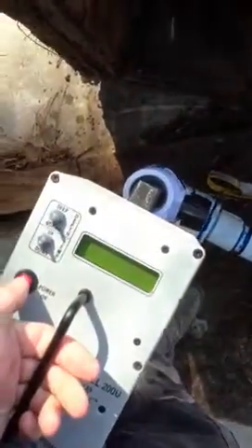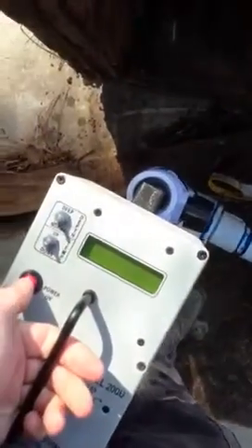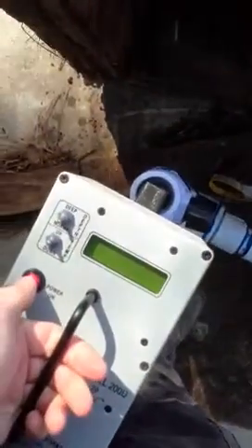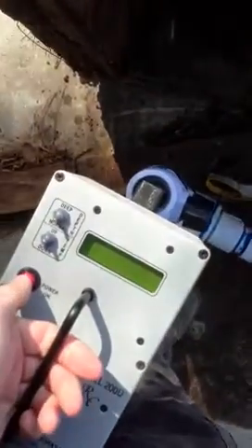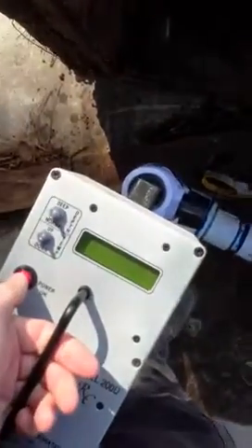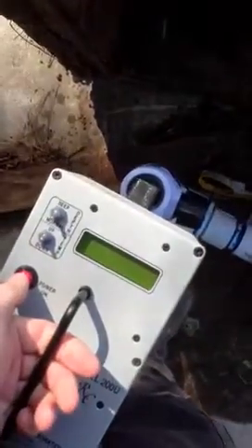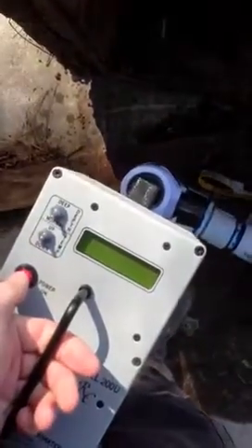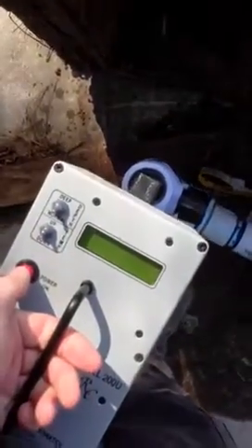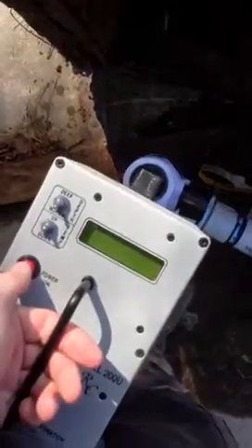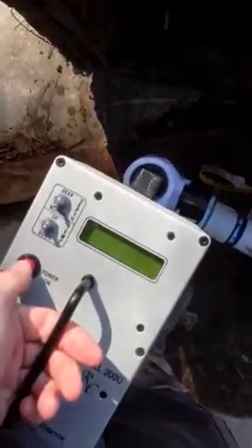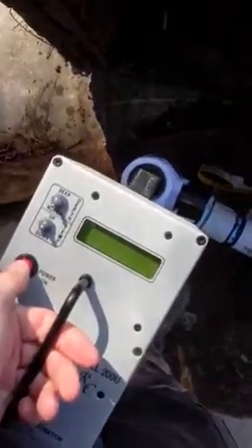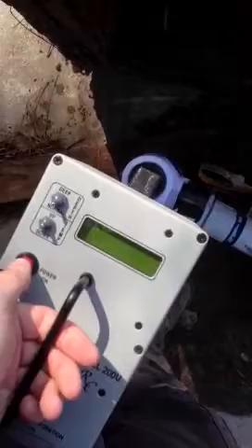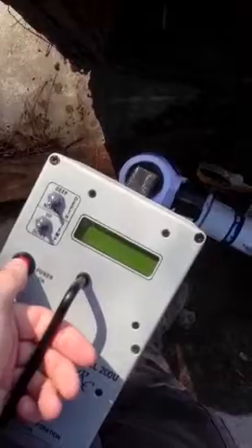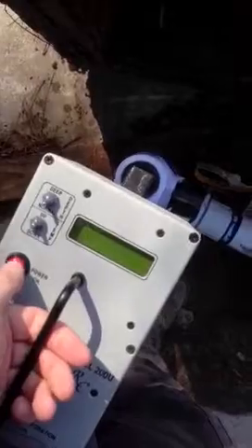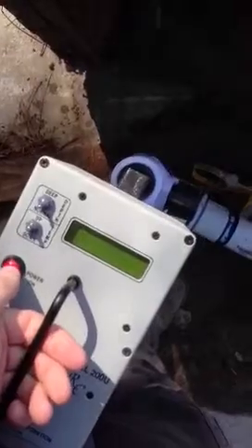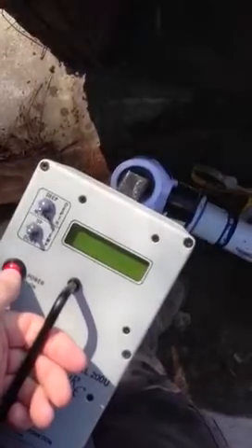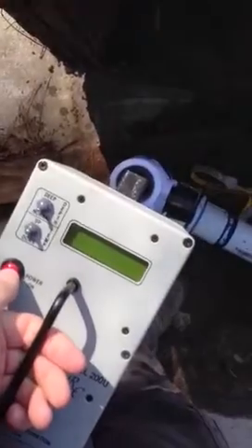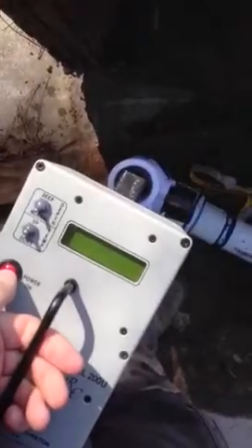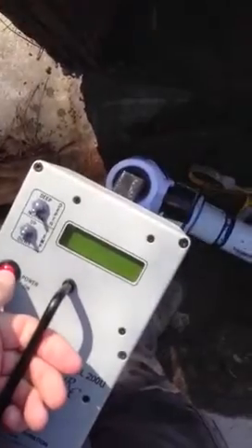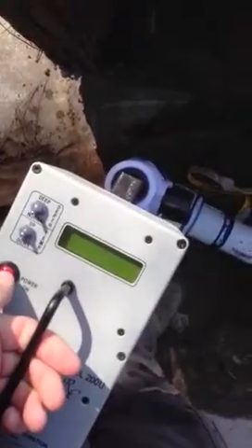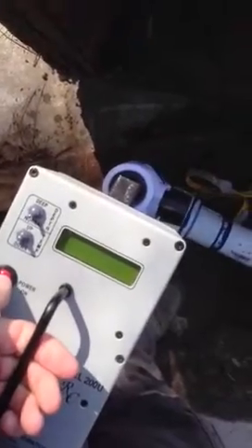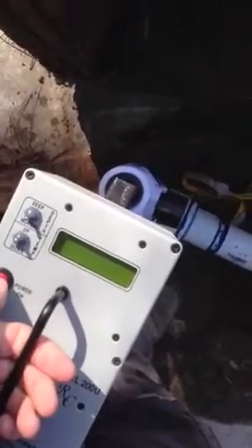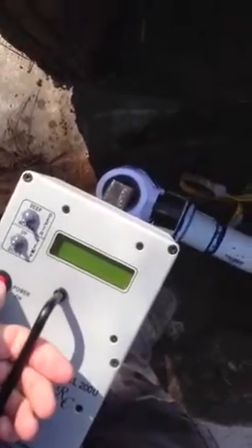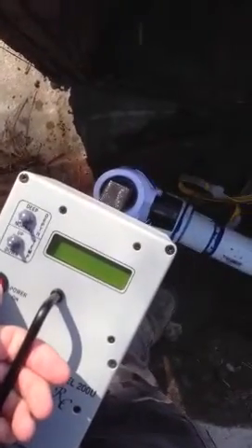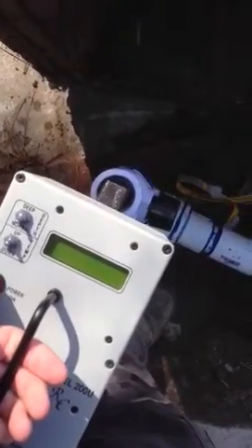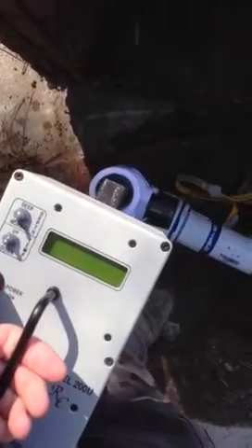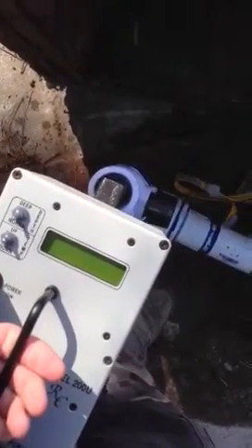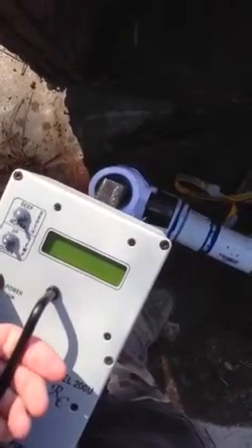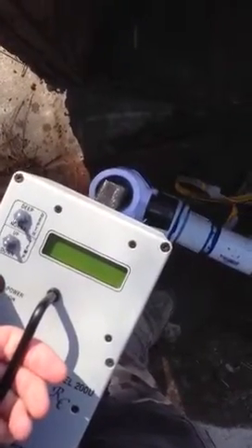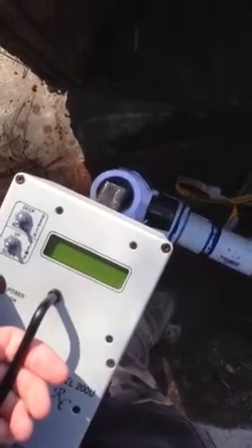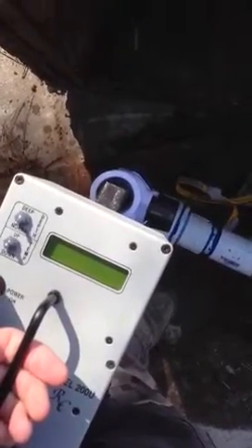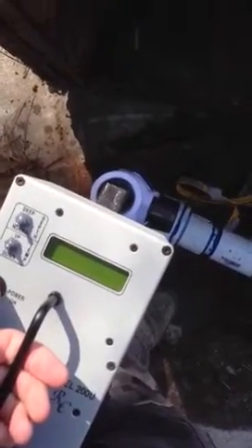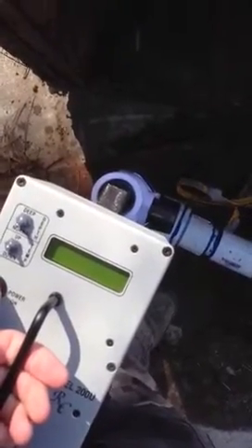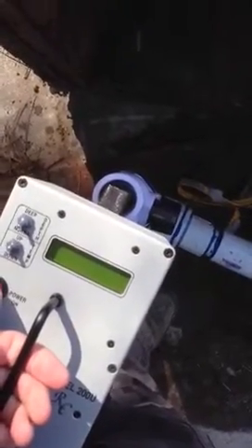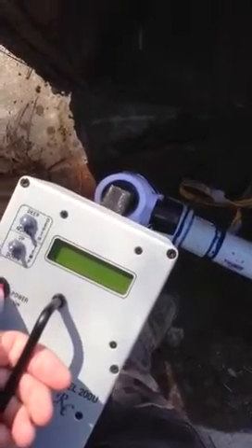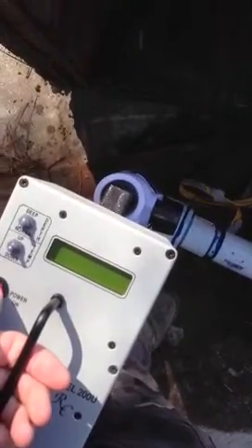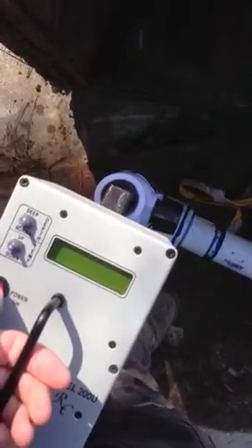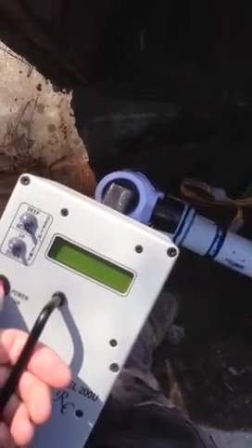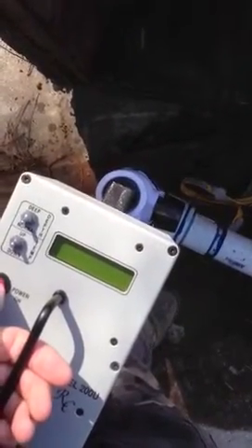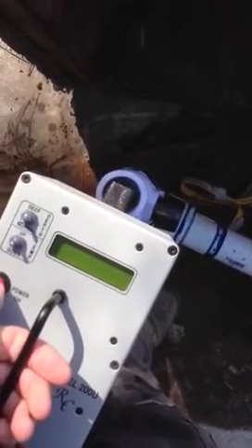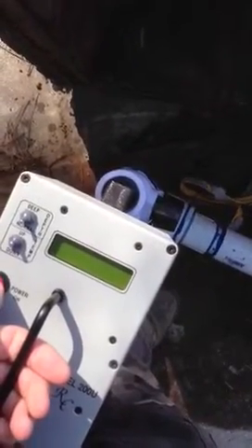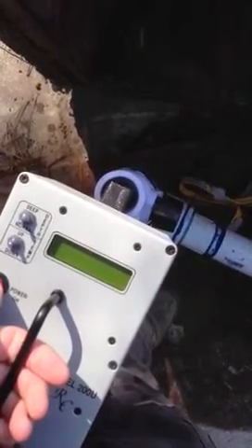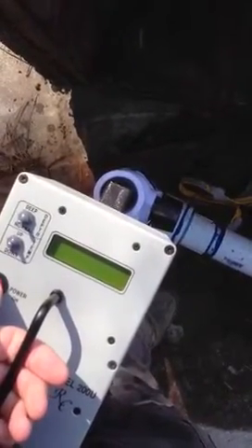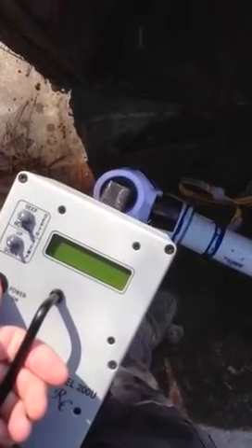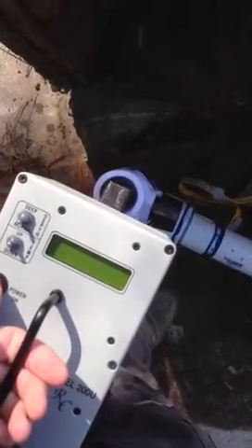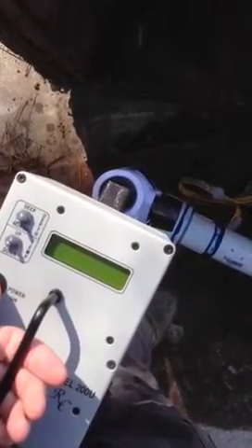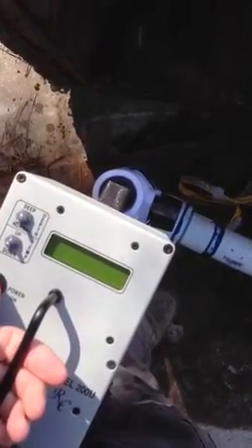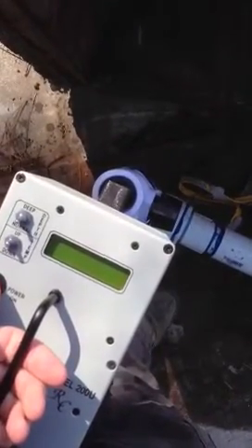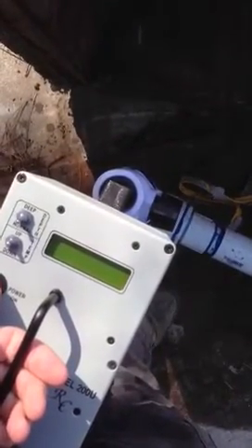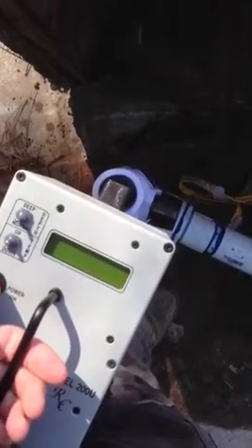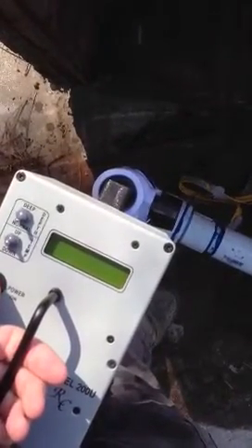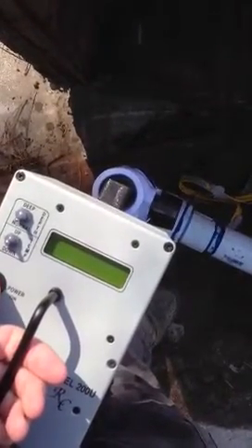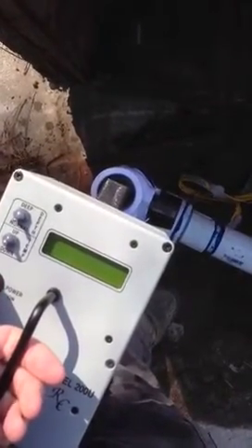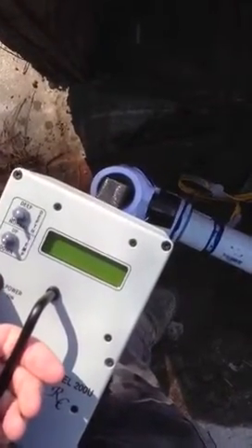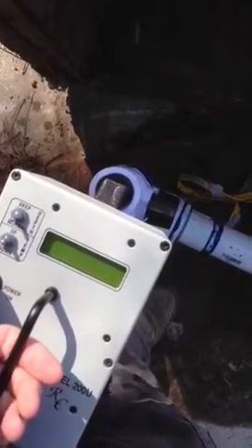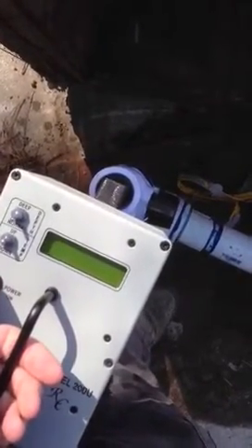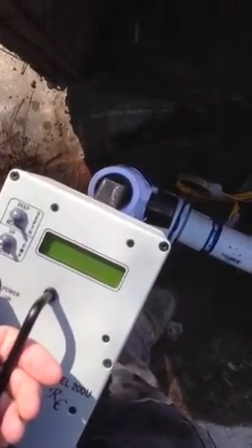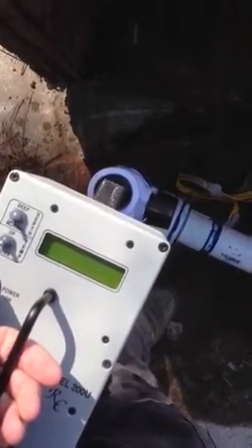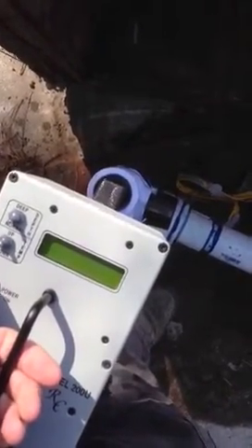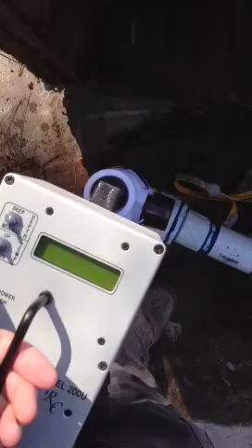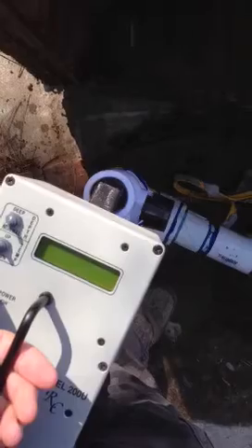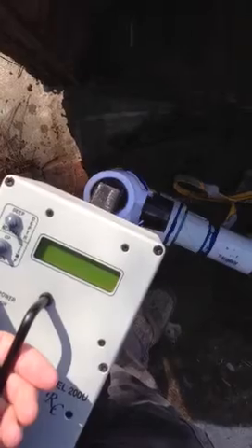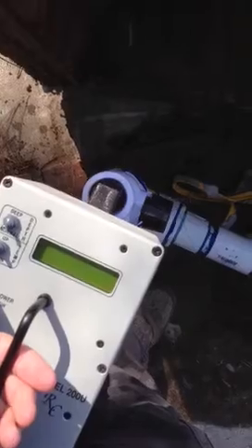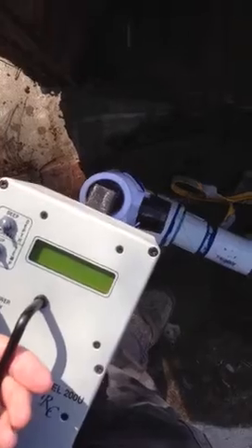What I am doing now is using a sound wave machine to detect the depth of the water.